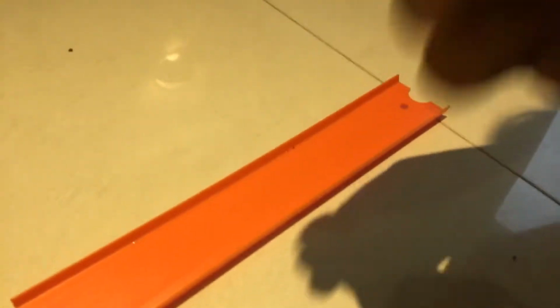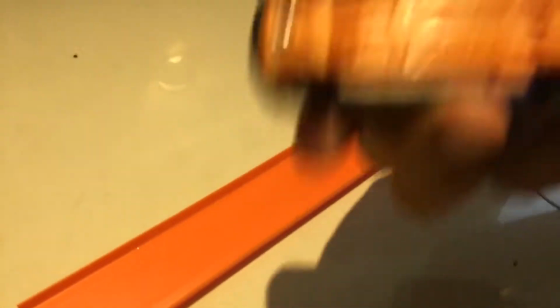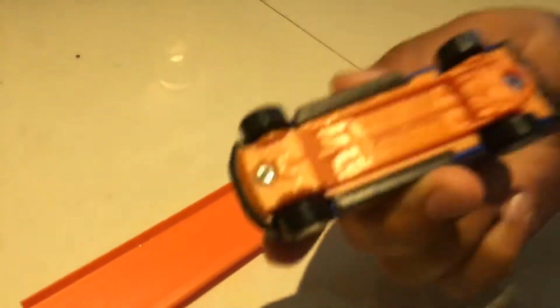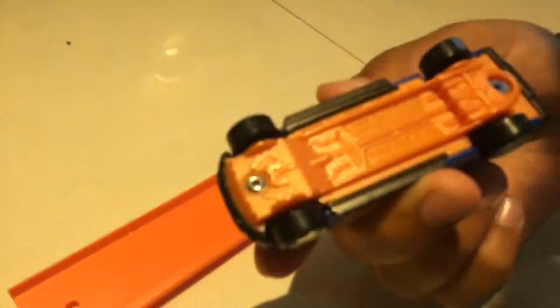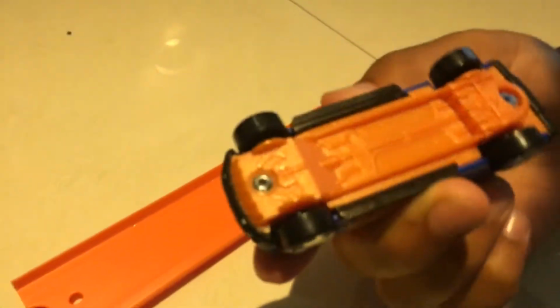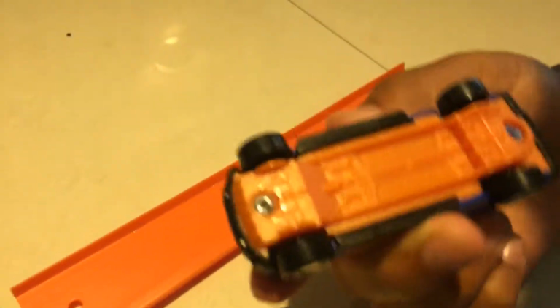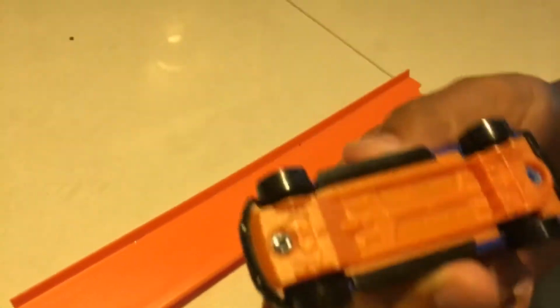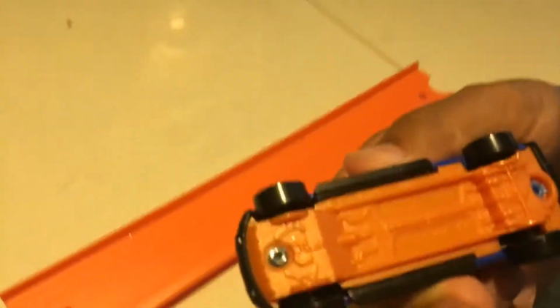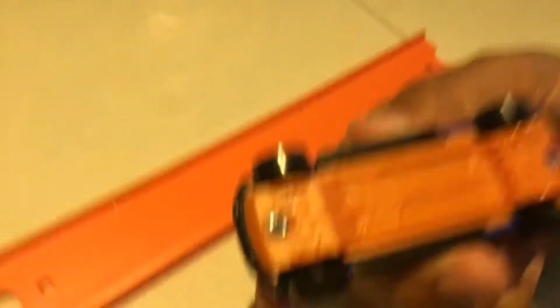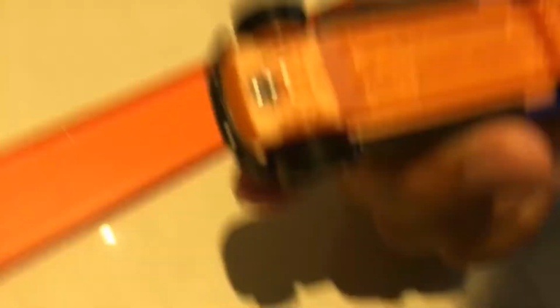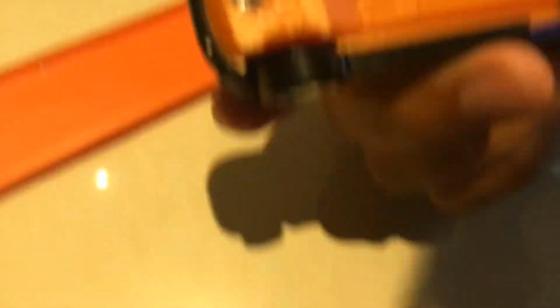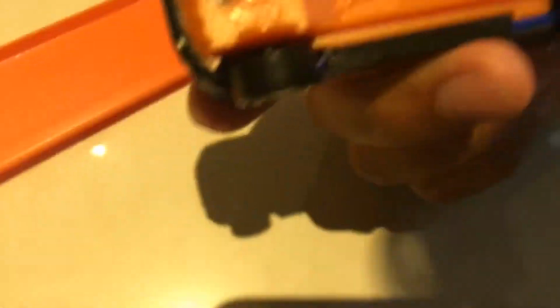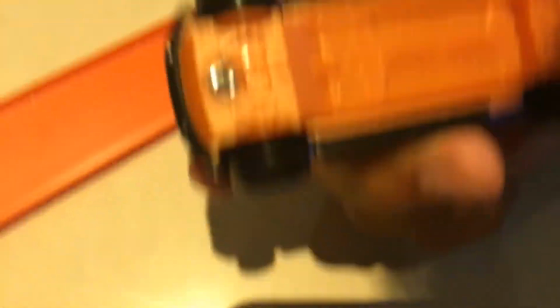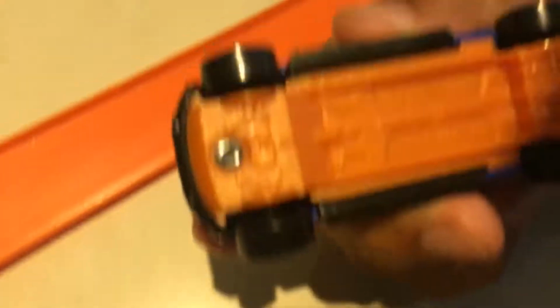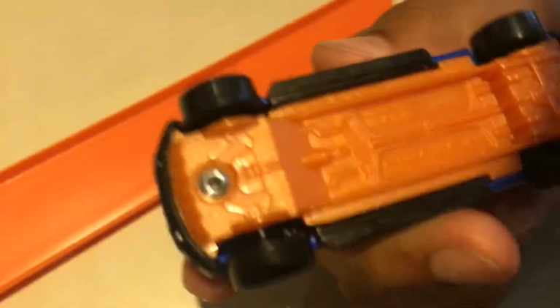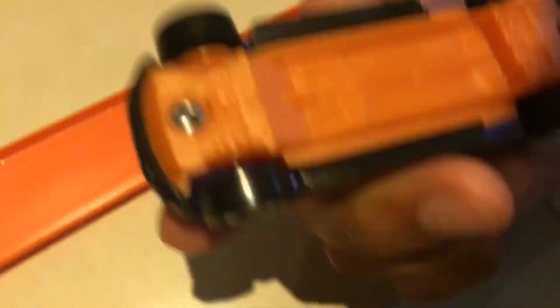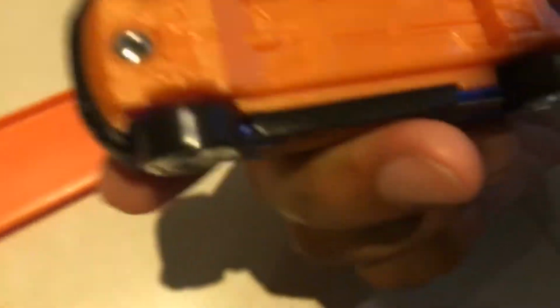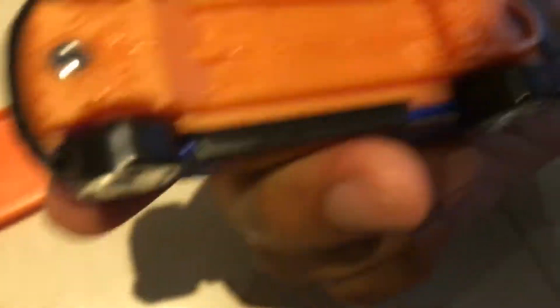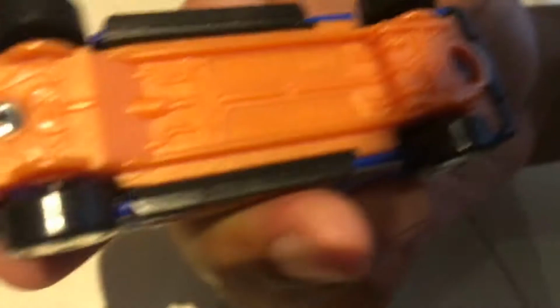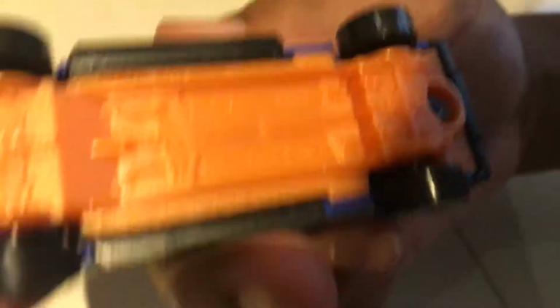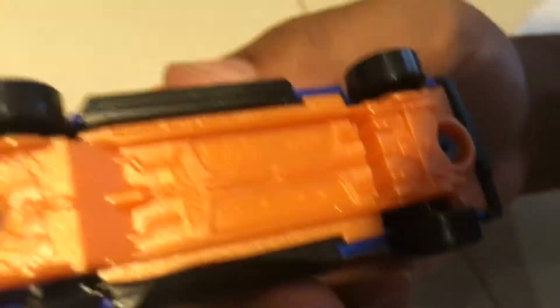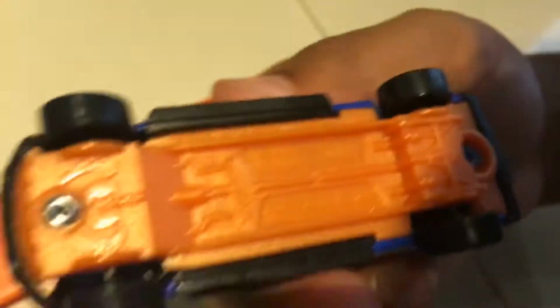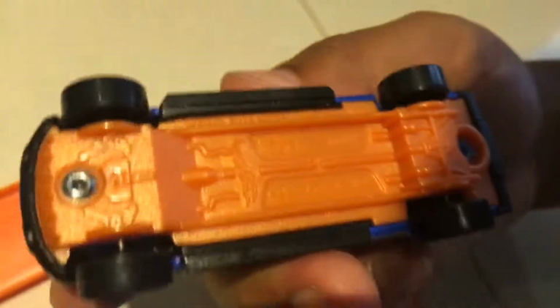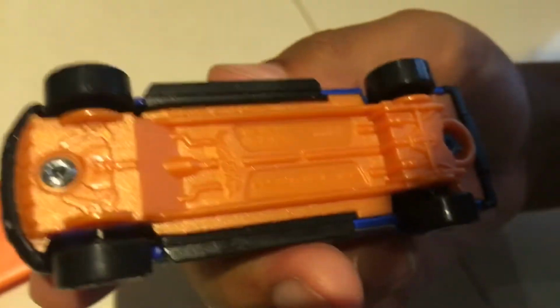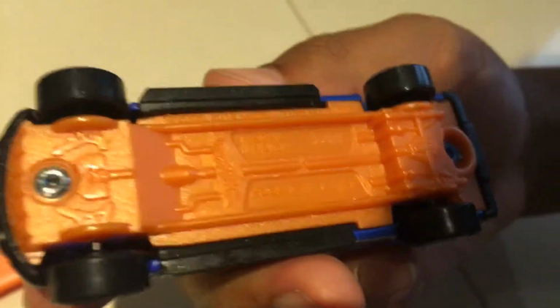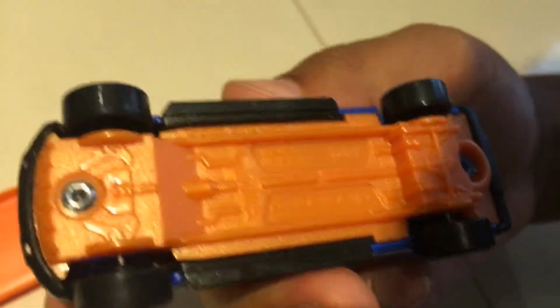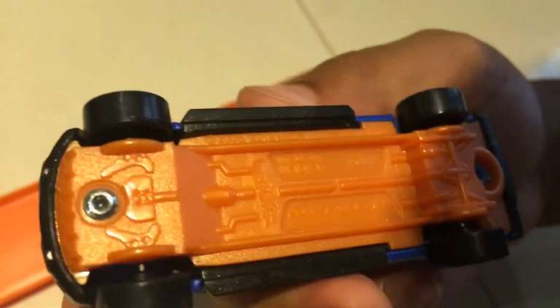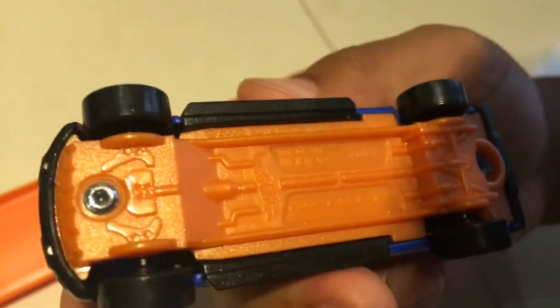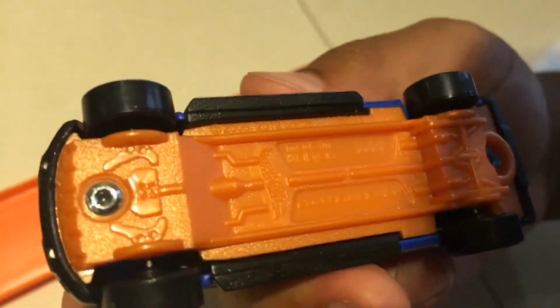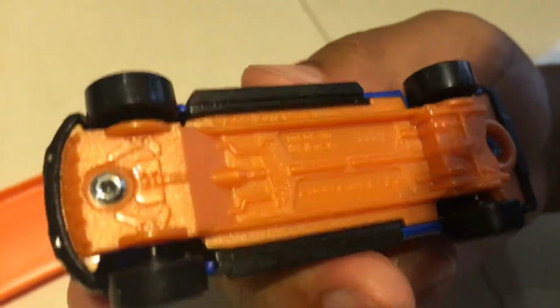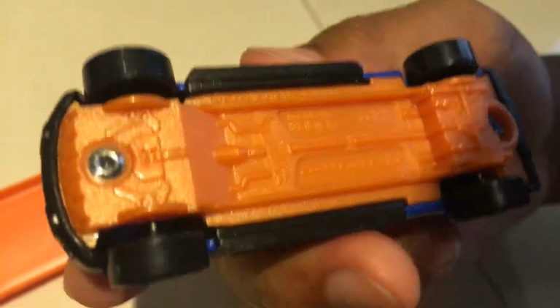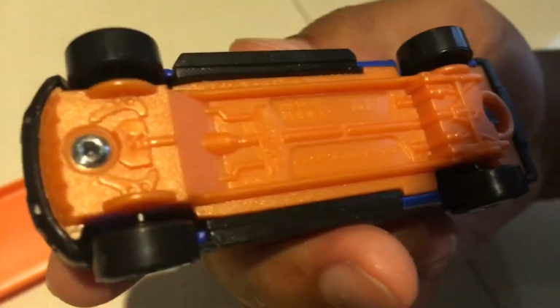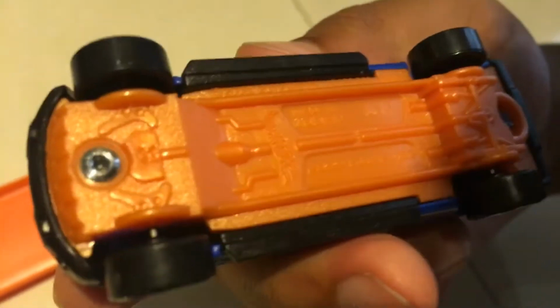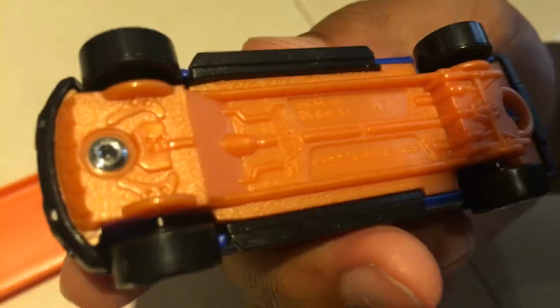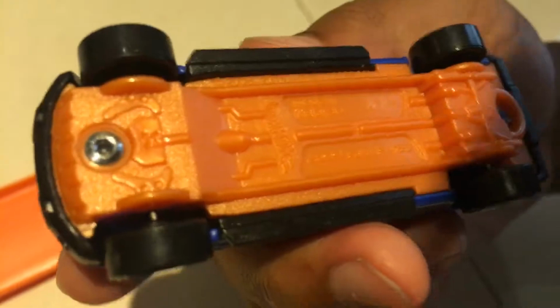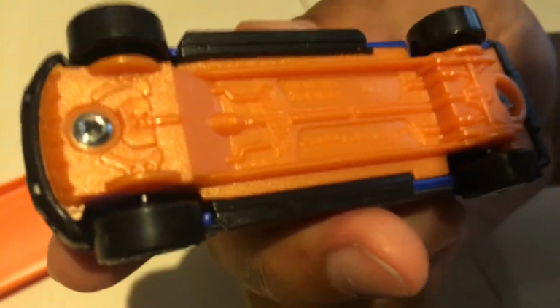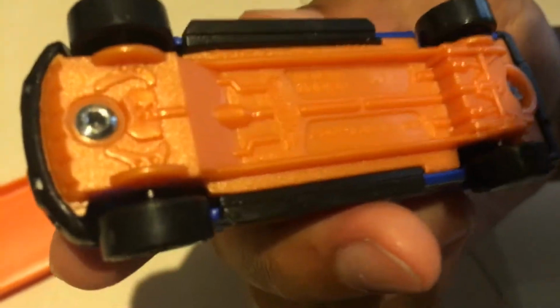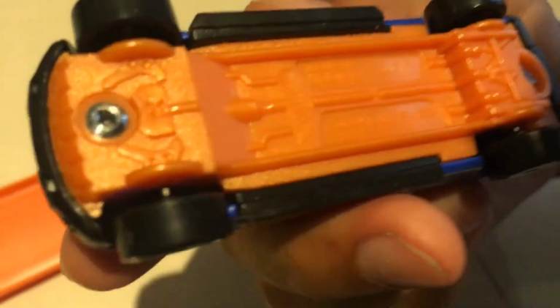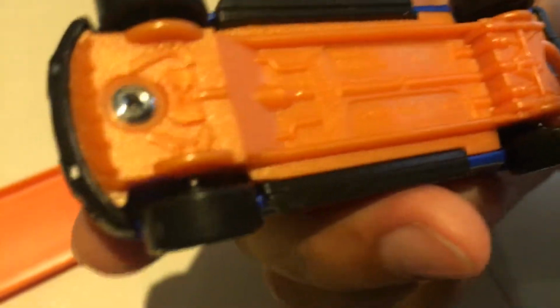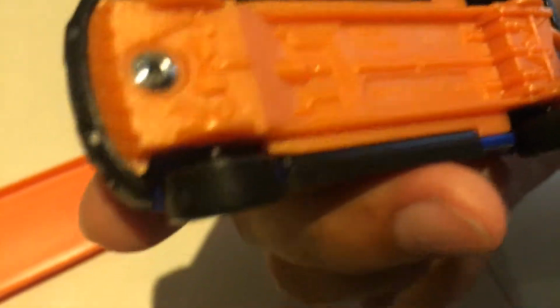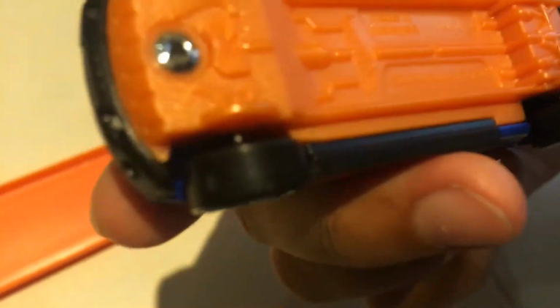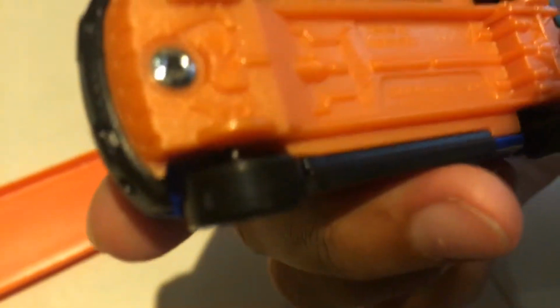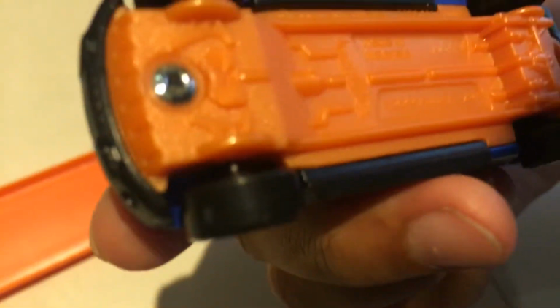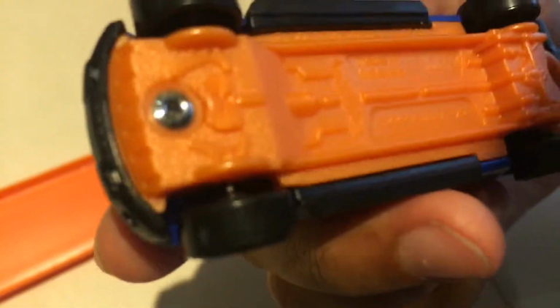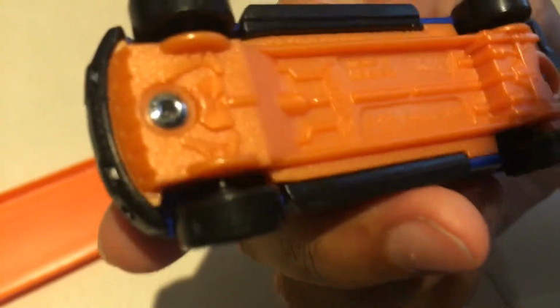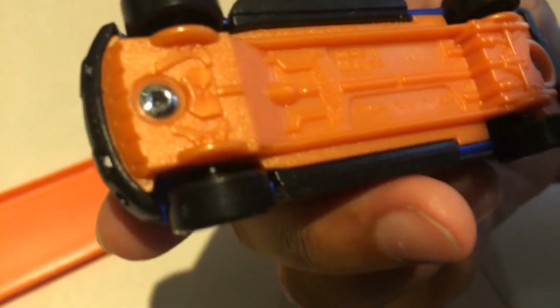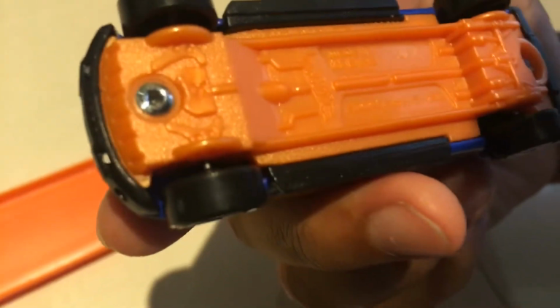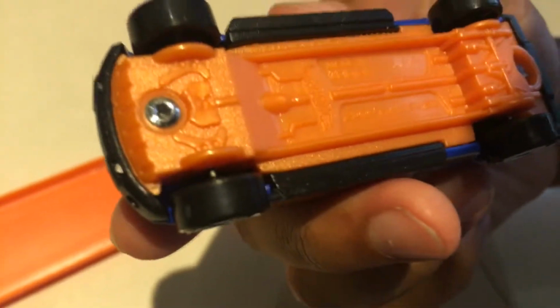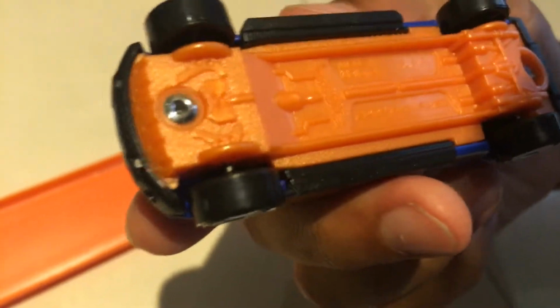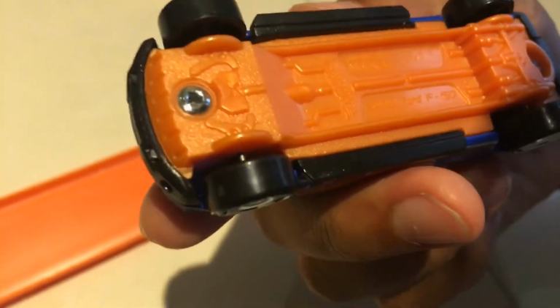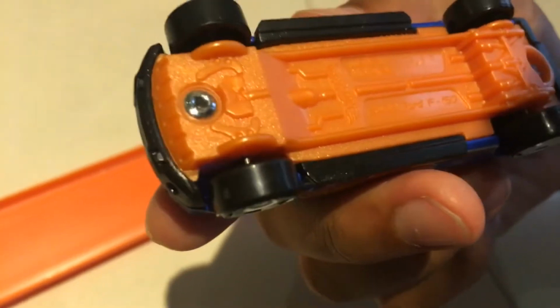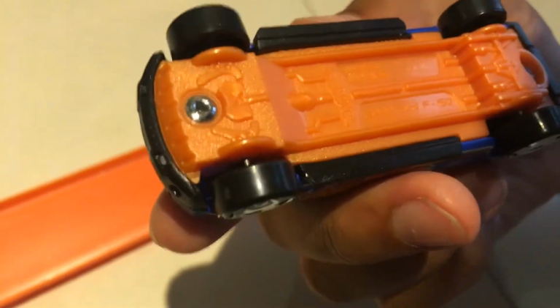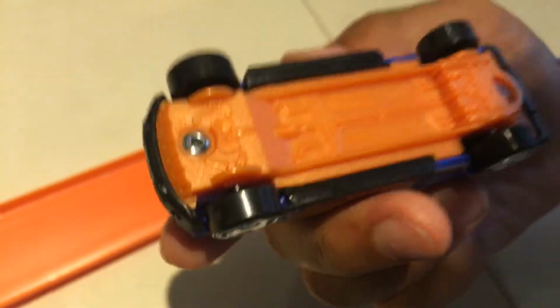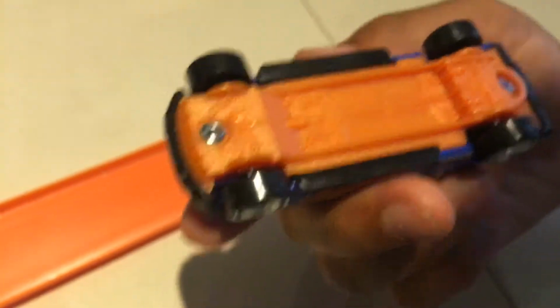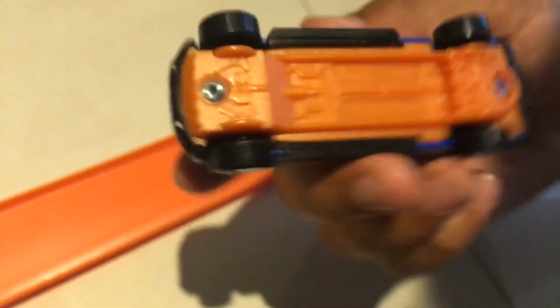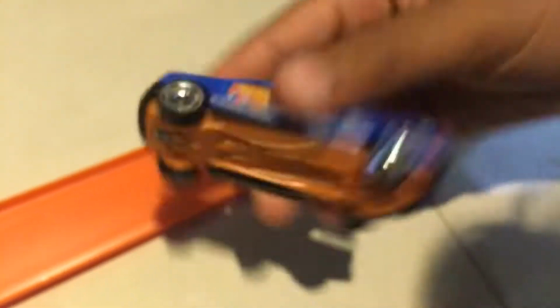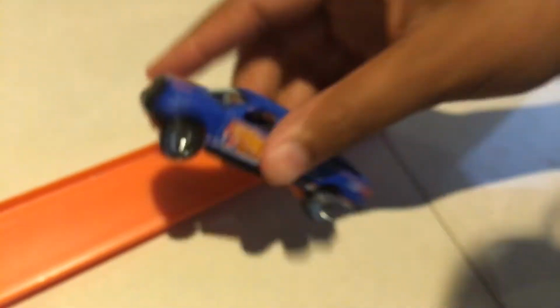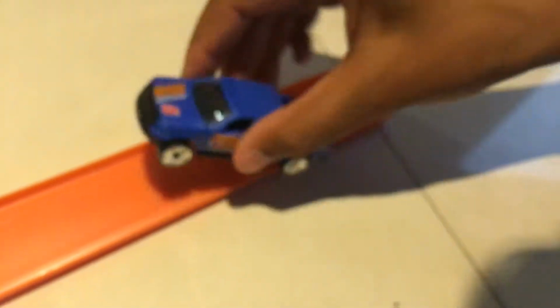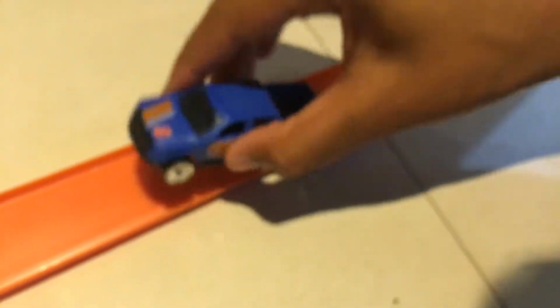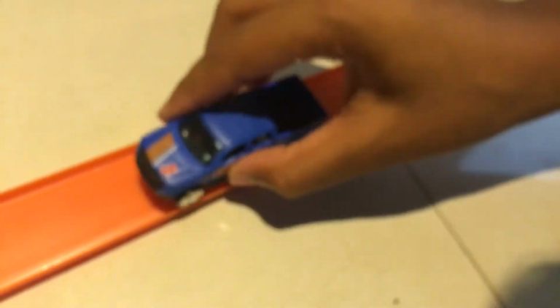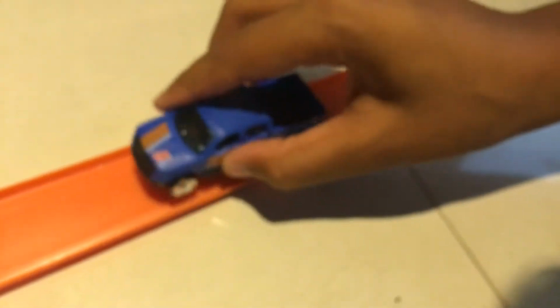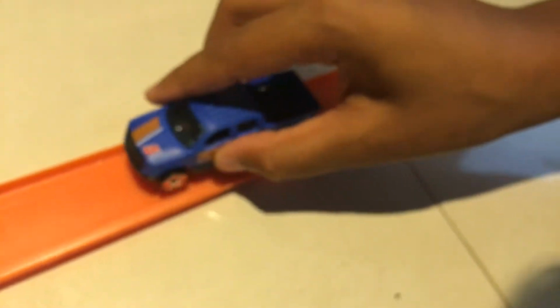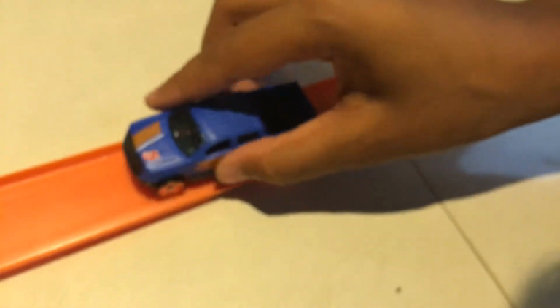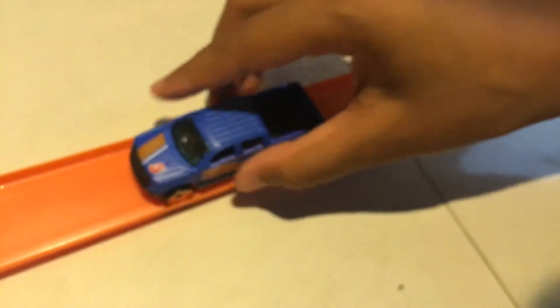Underneath here you can see Ford F-150, made in Malaysia, 2008 Mattel — so it's kind of old.